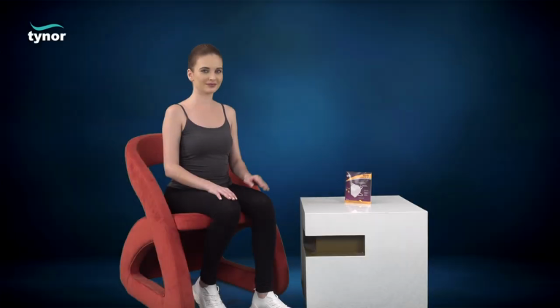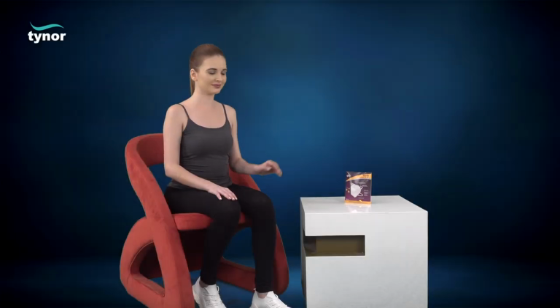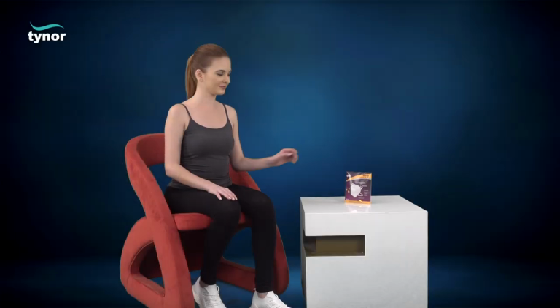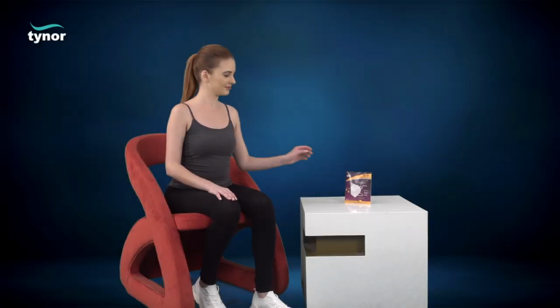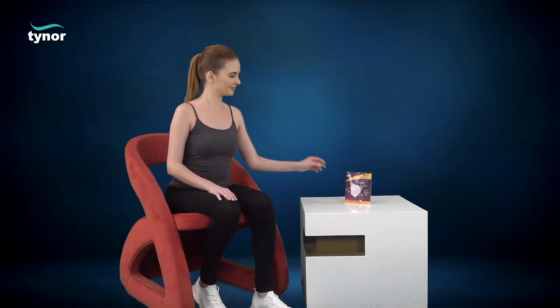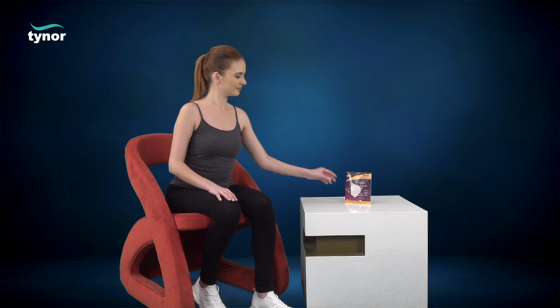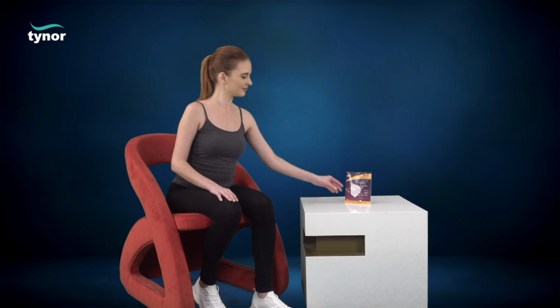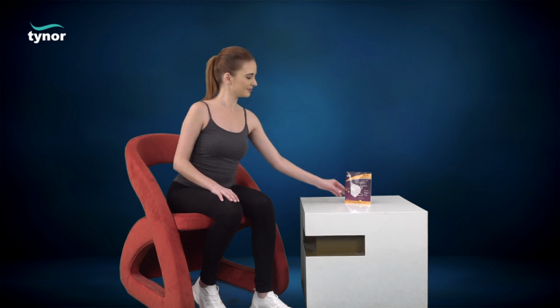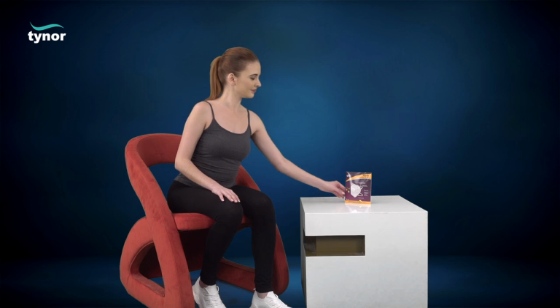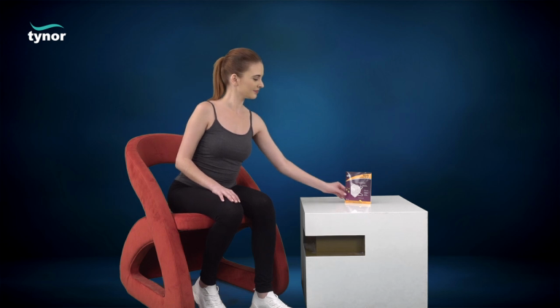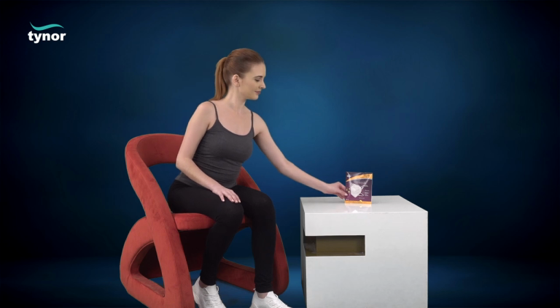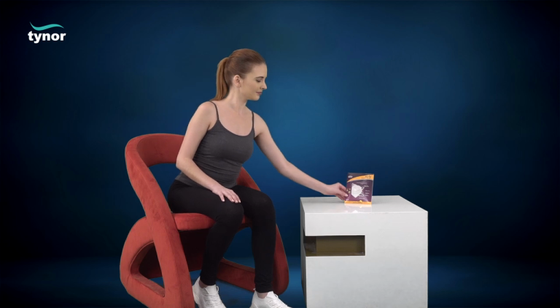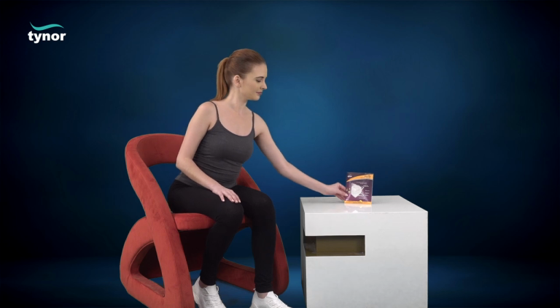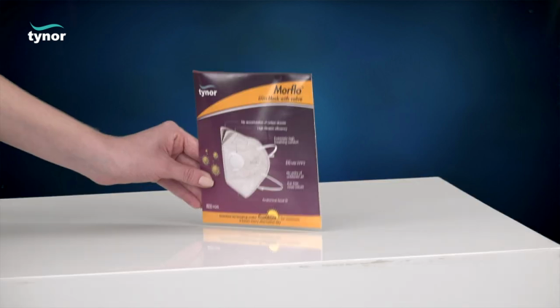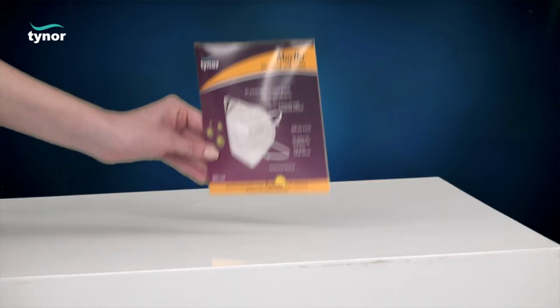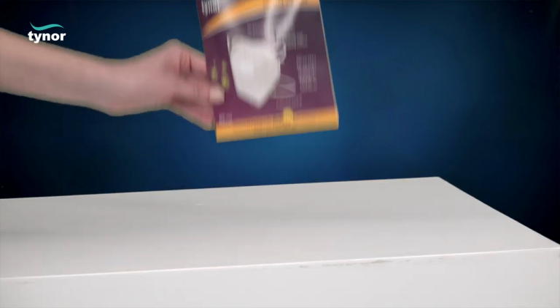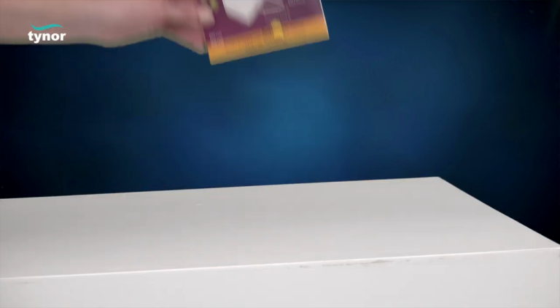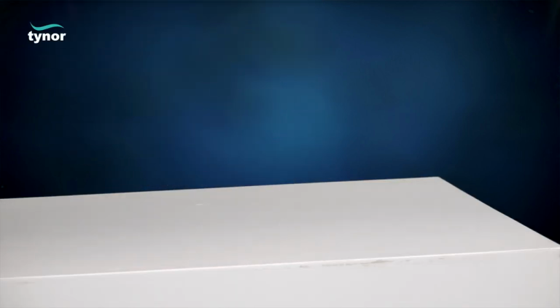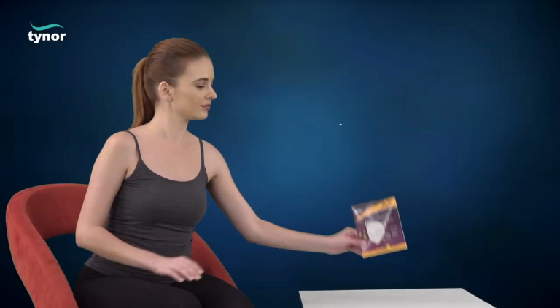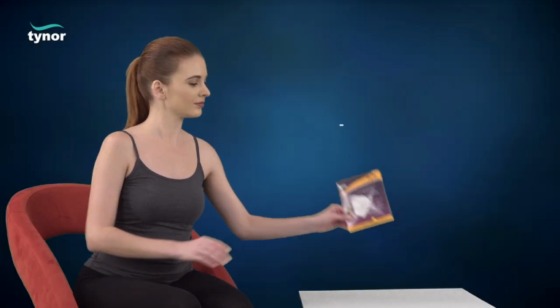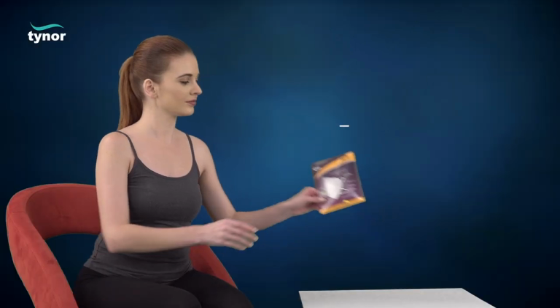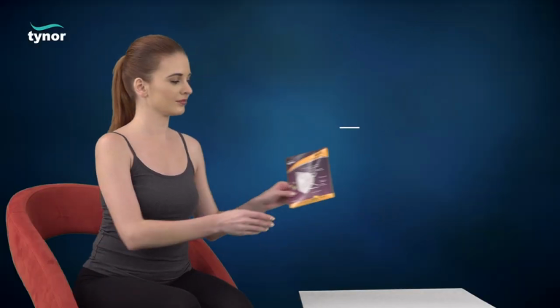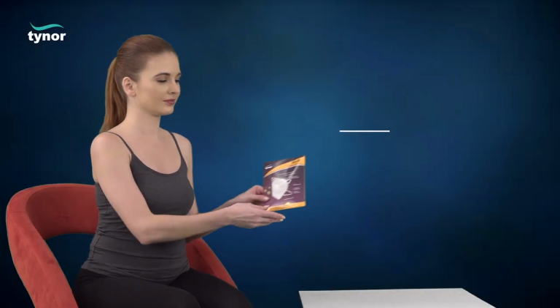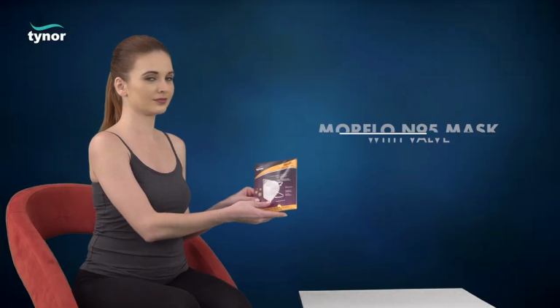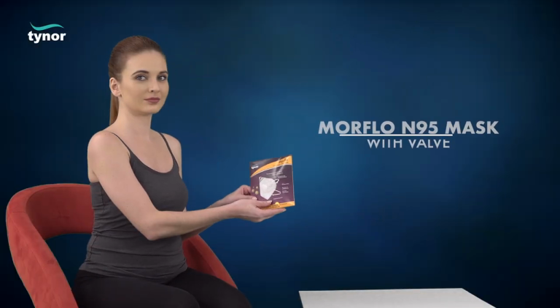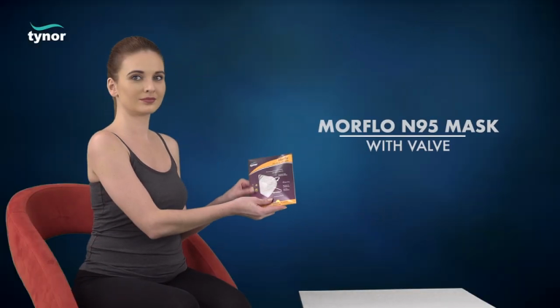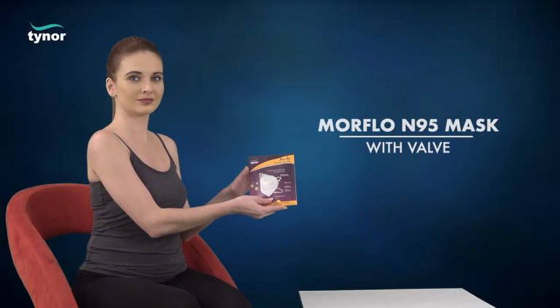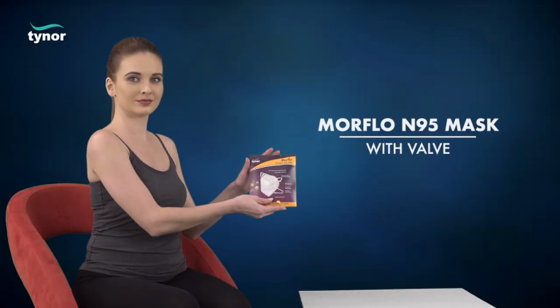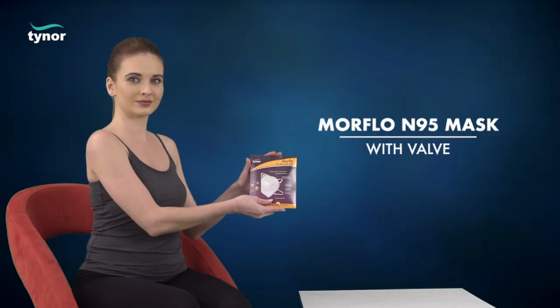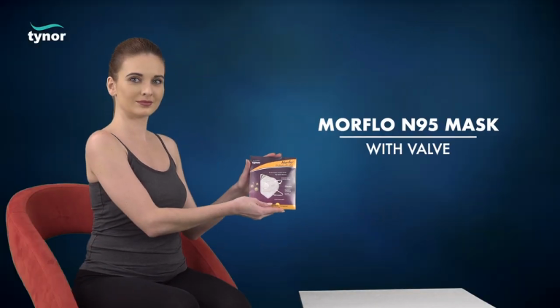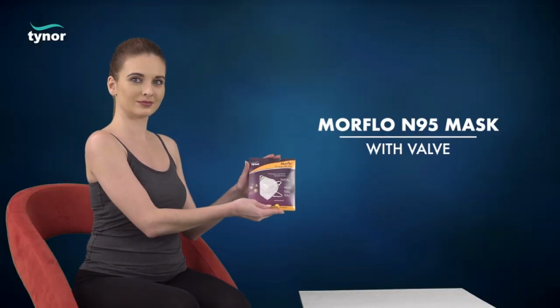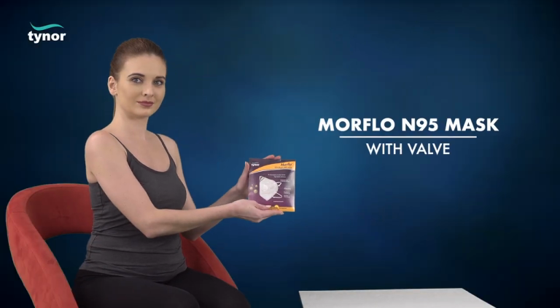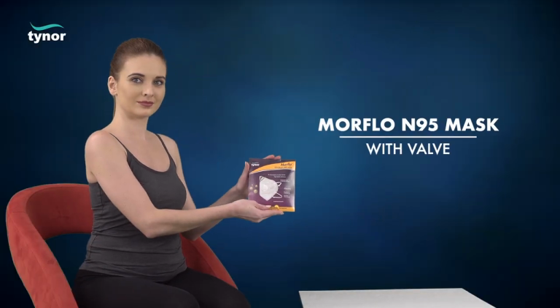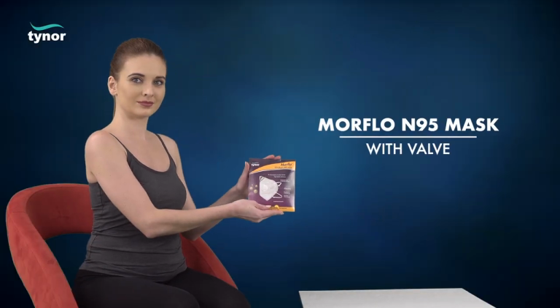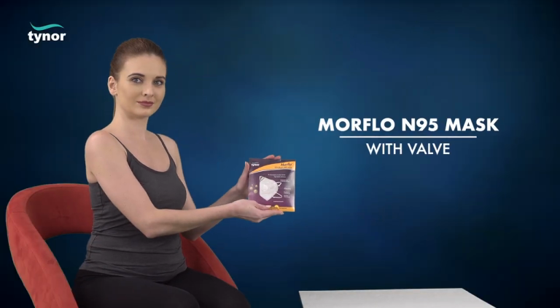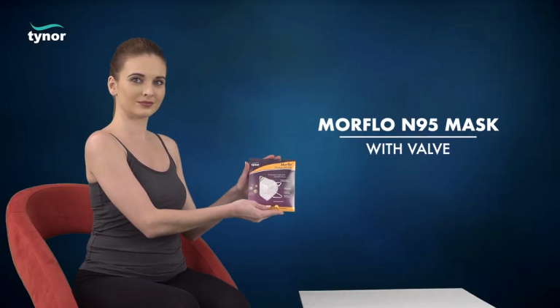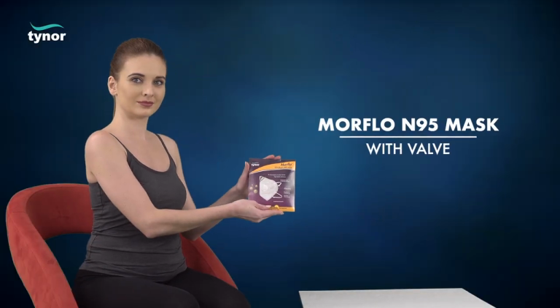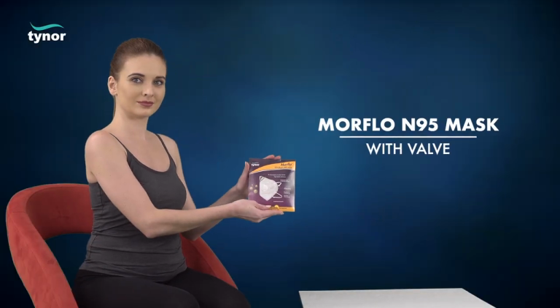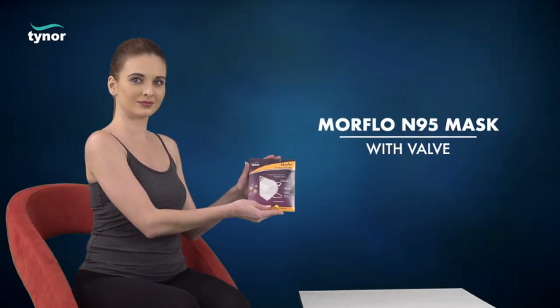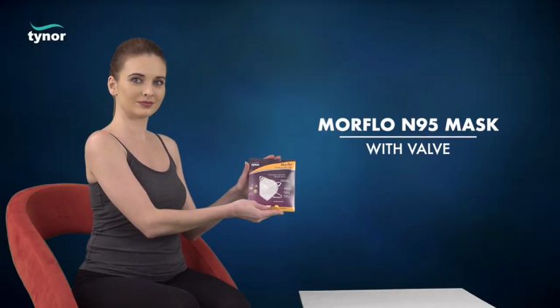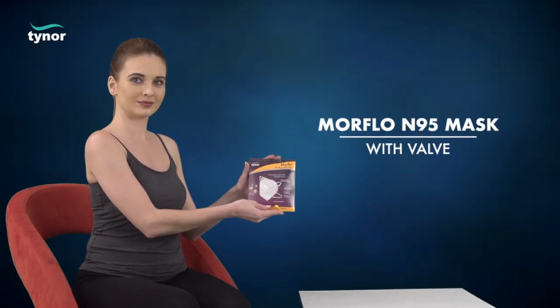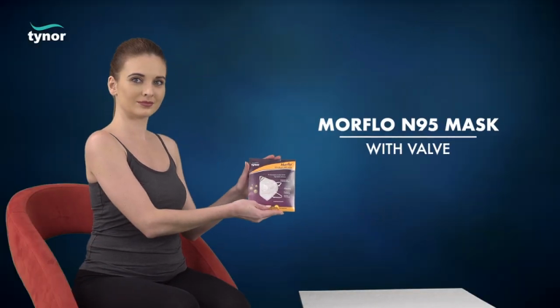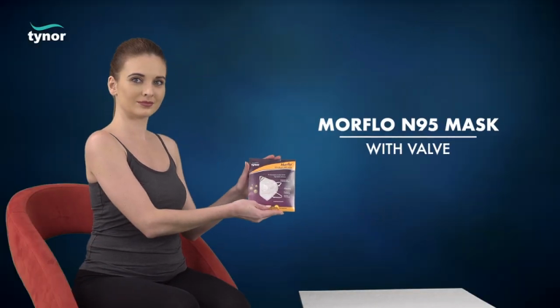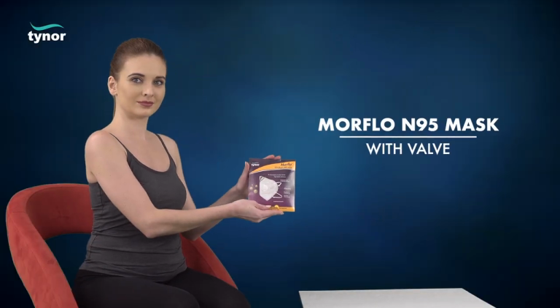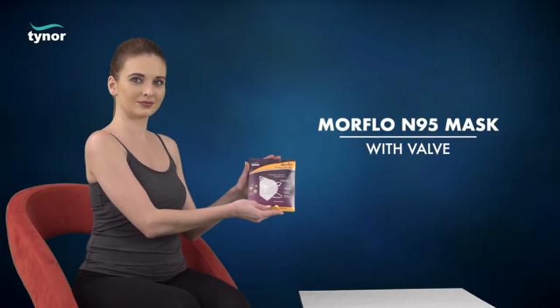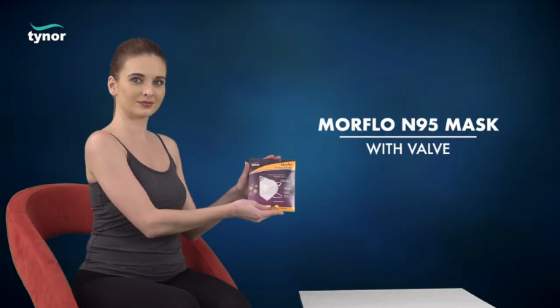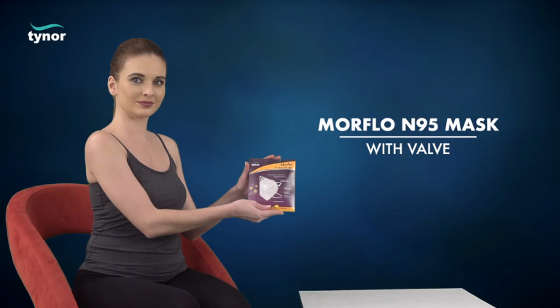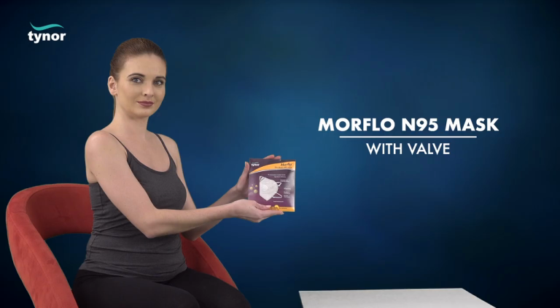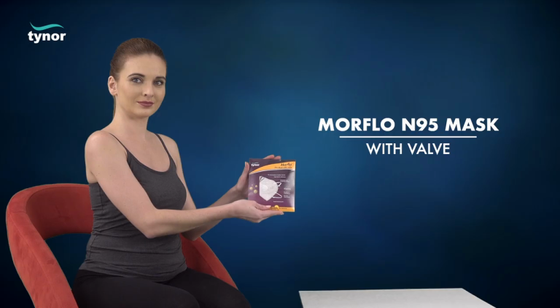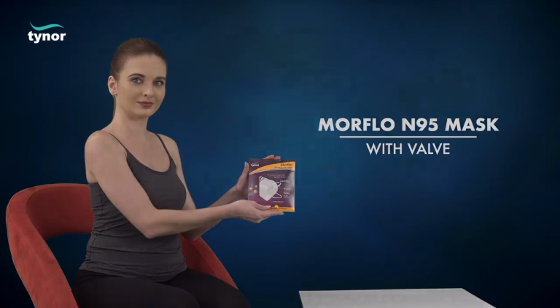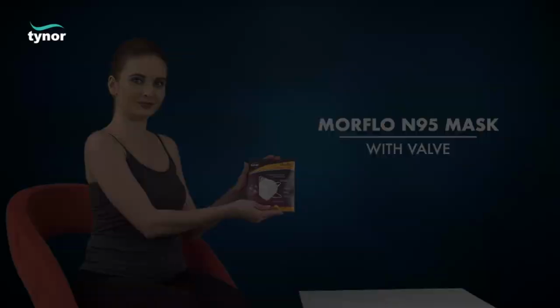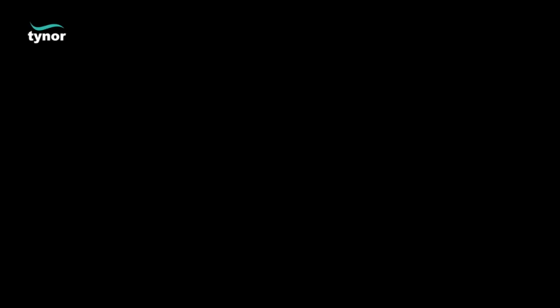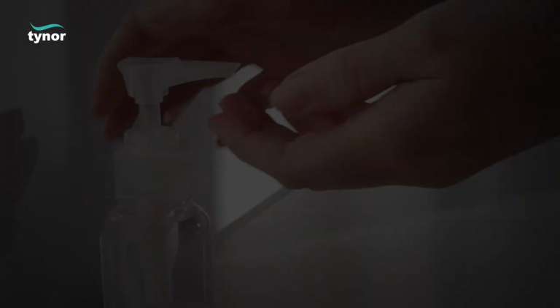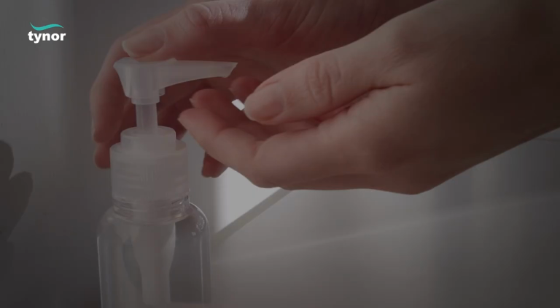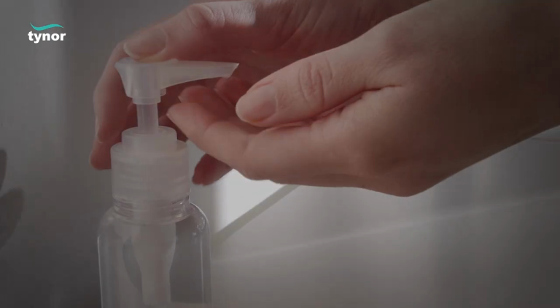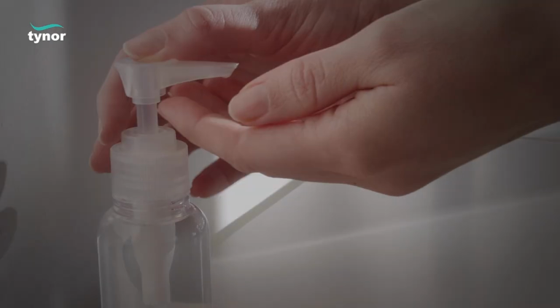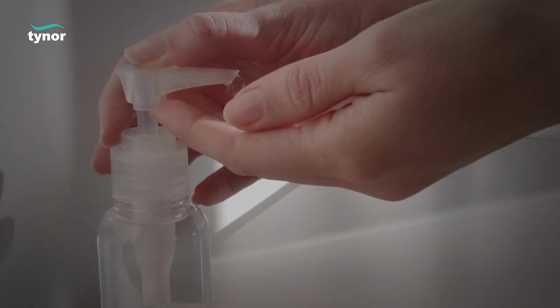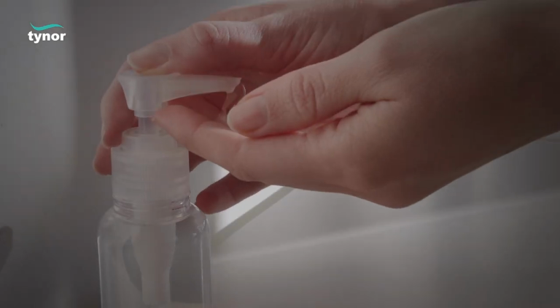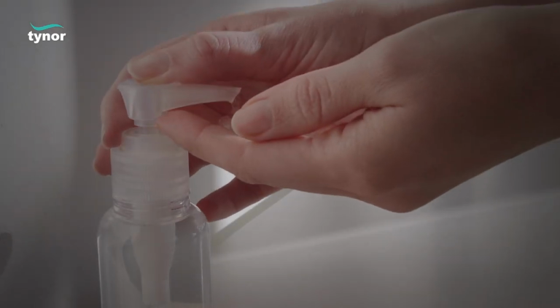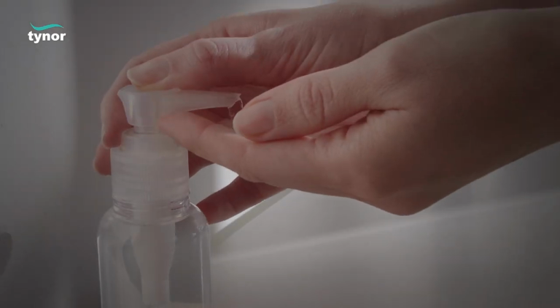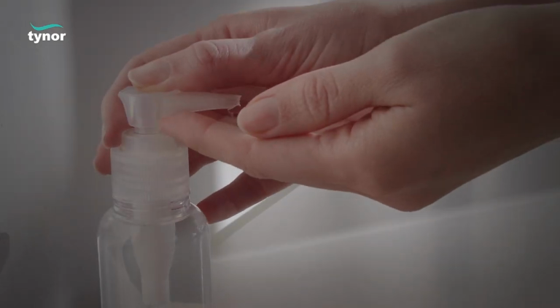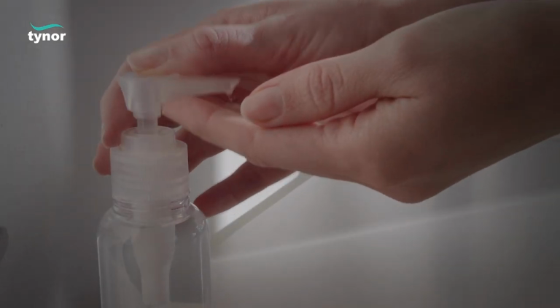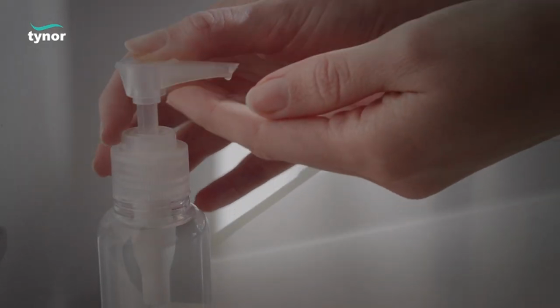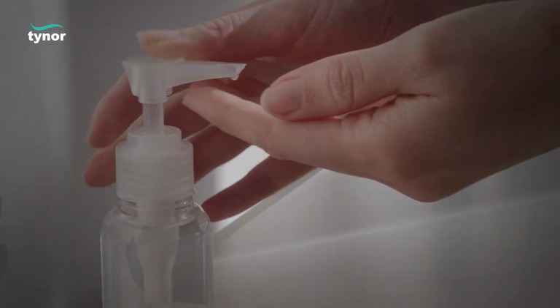Here we will discuss how to use the Moldex N95 mask with valve. Sanitize your hands before beginning.